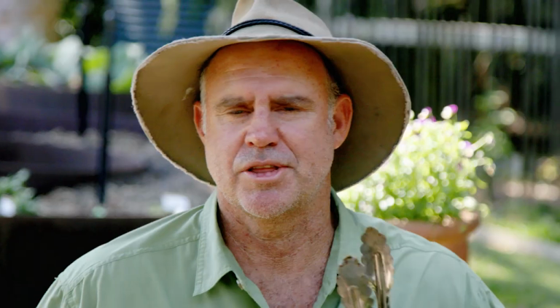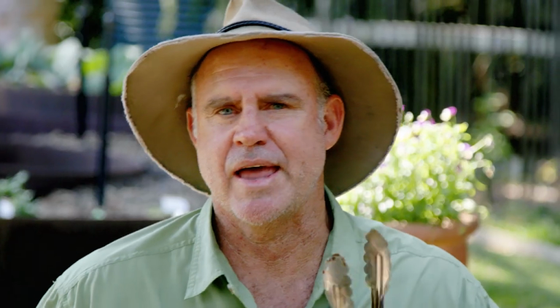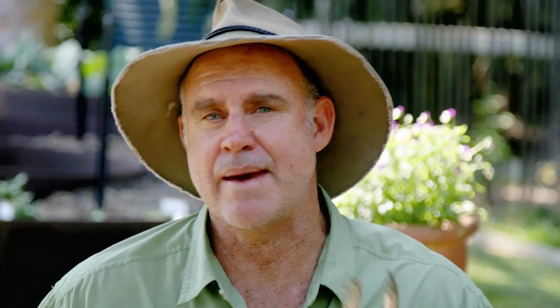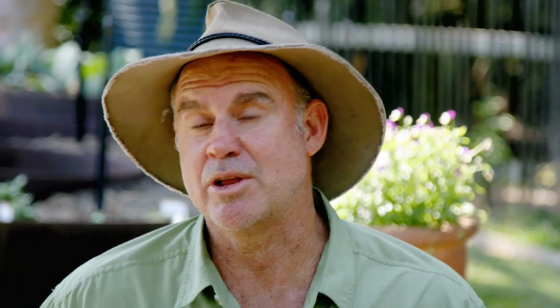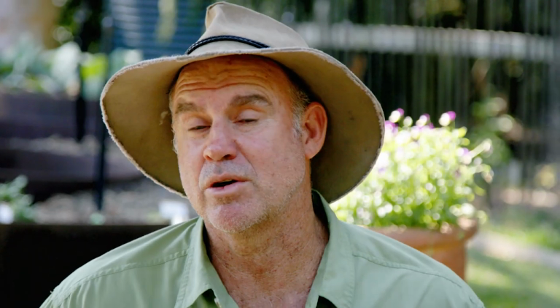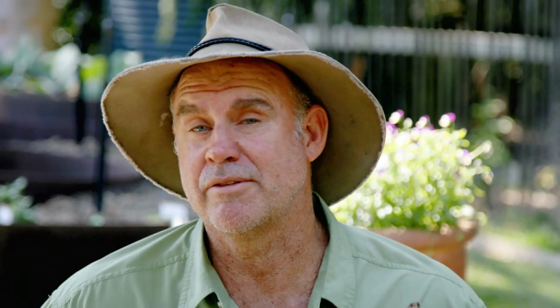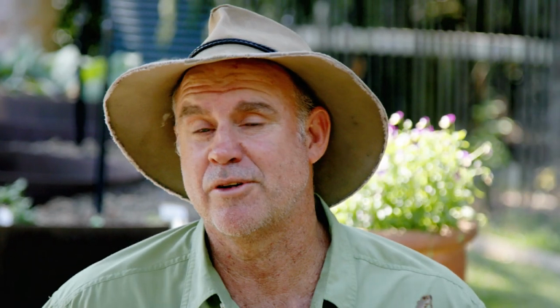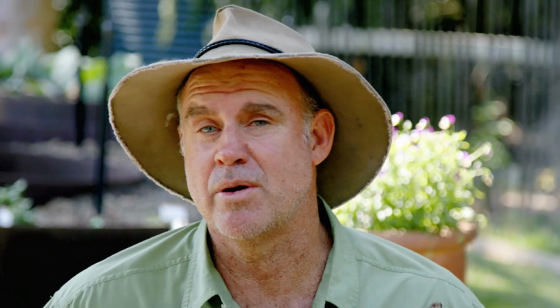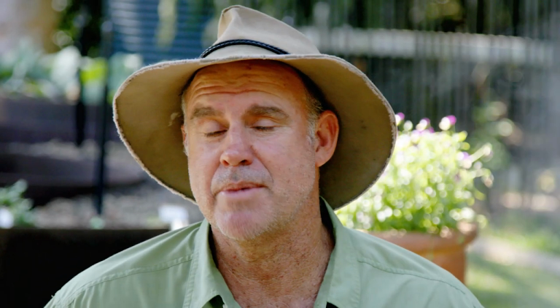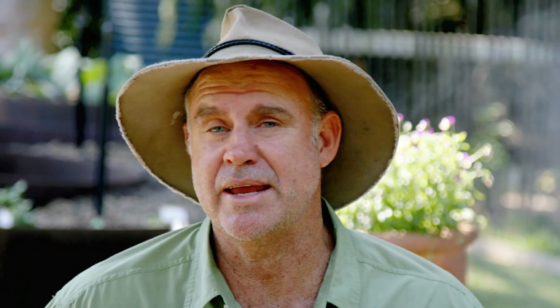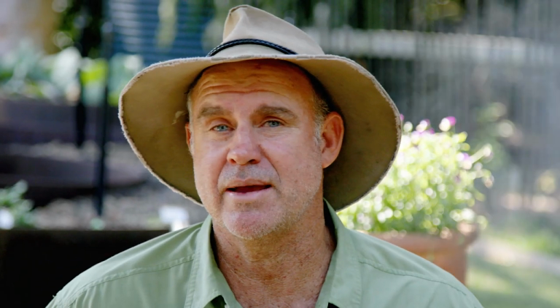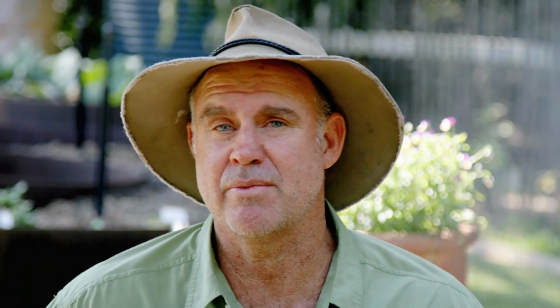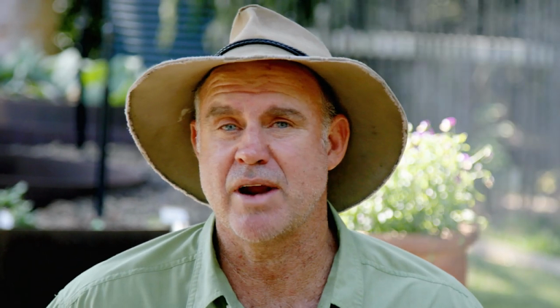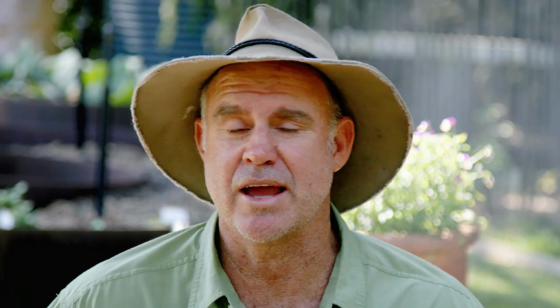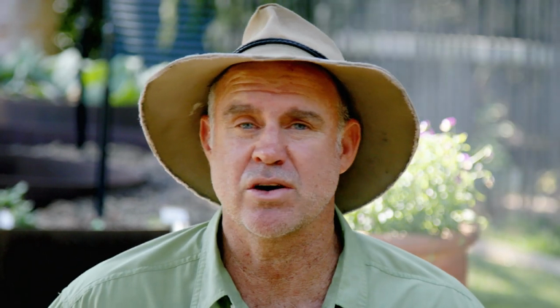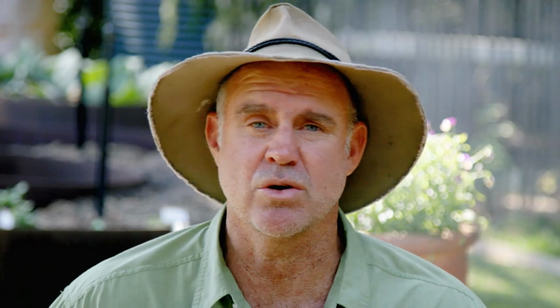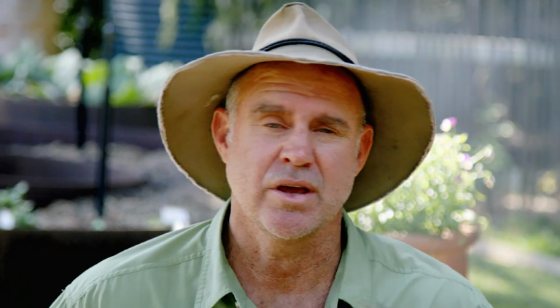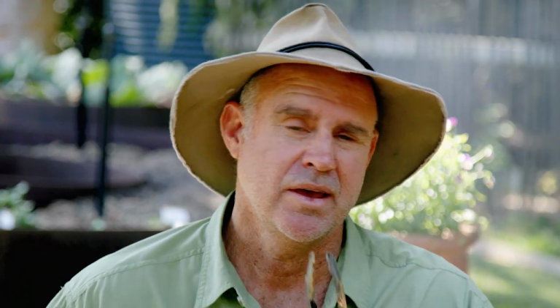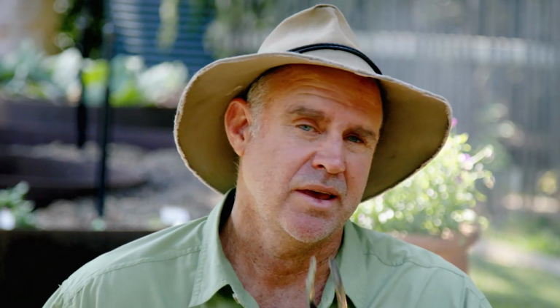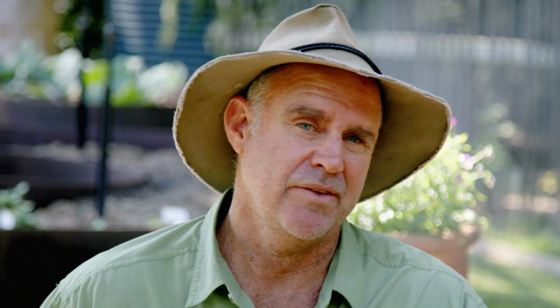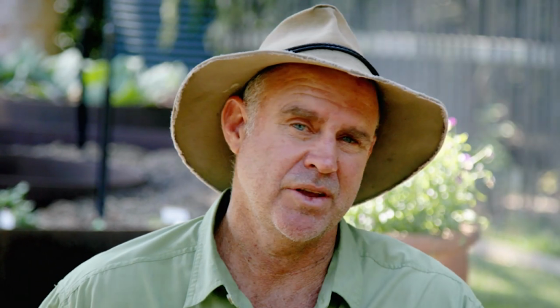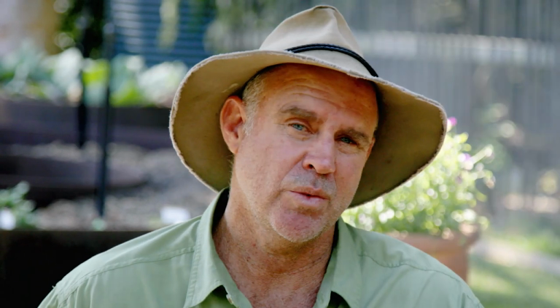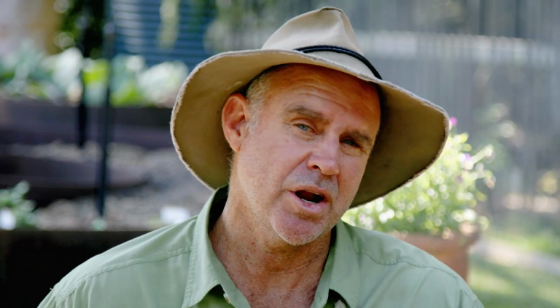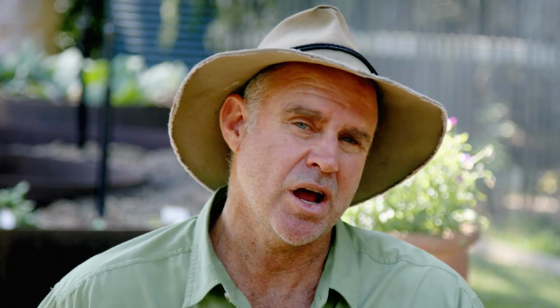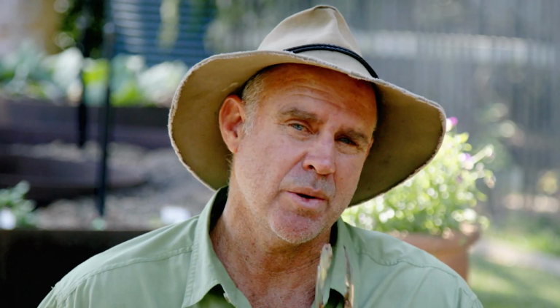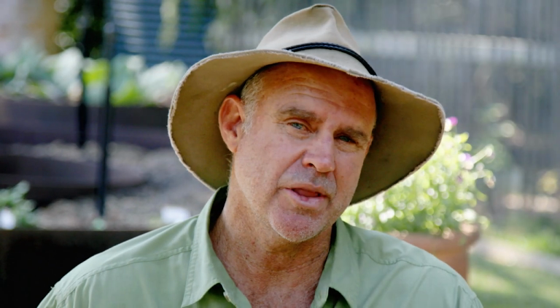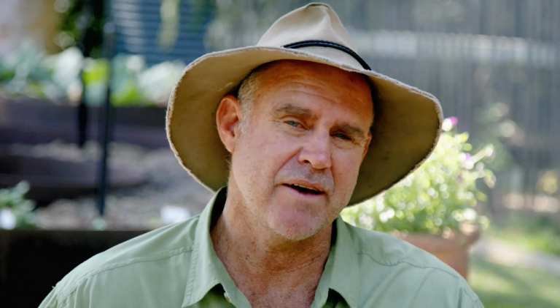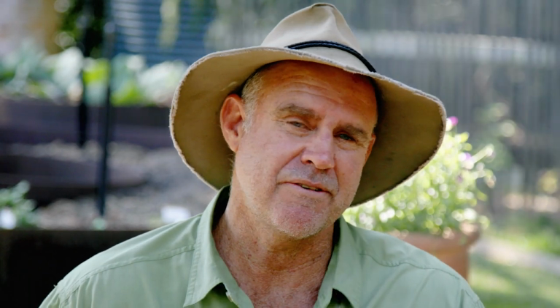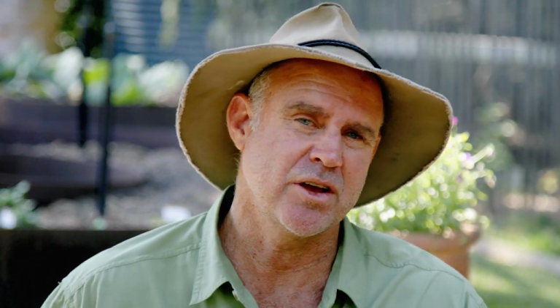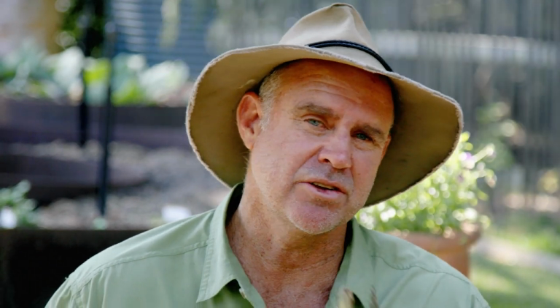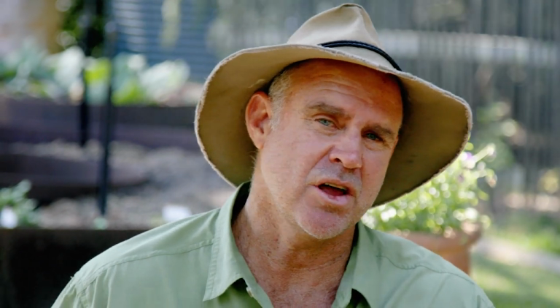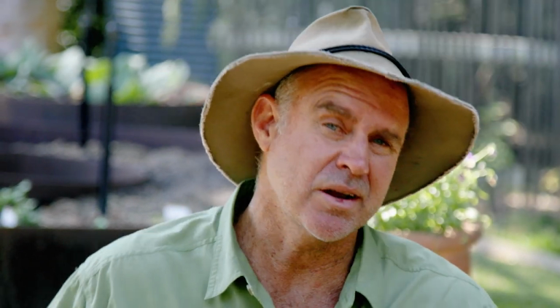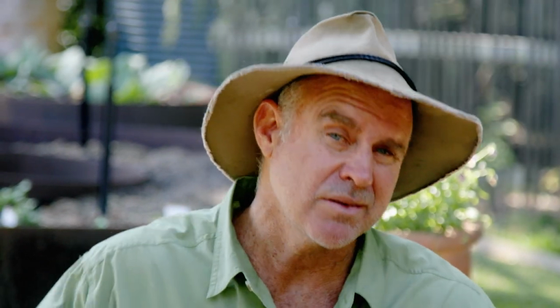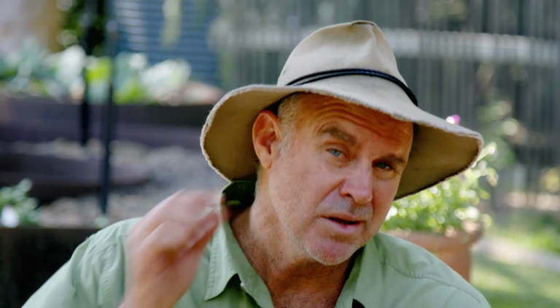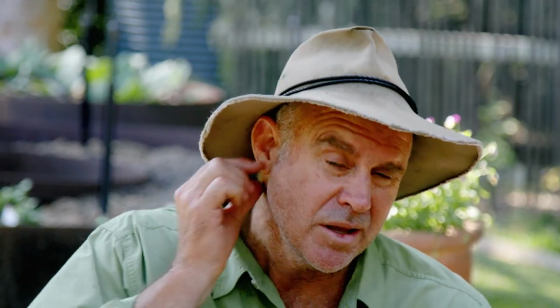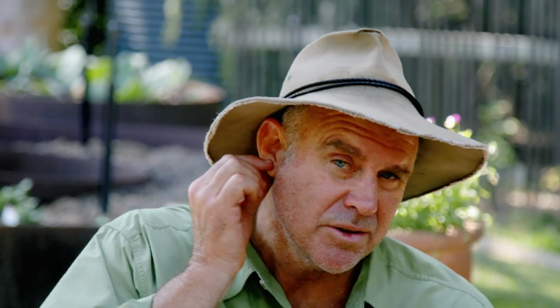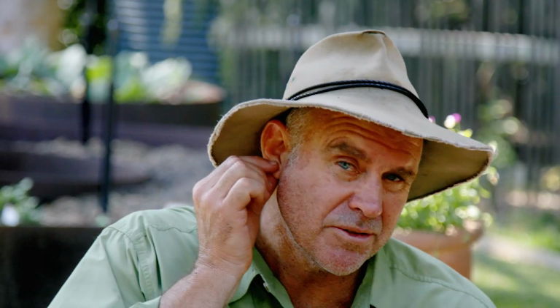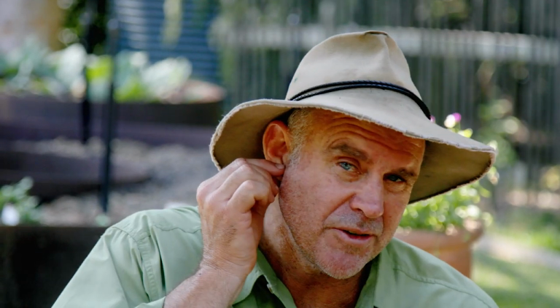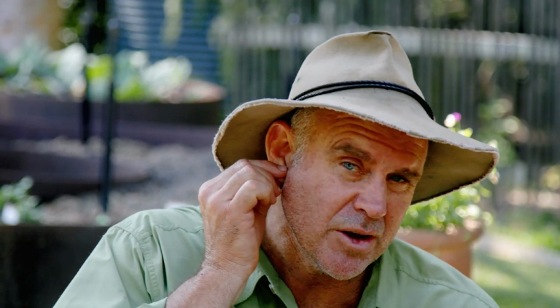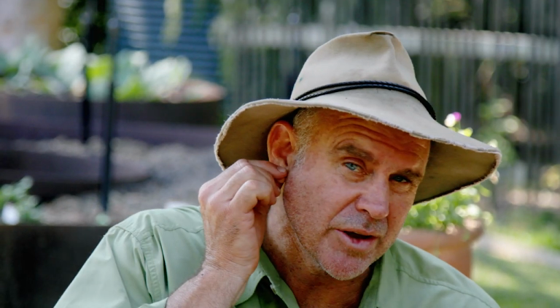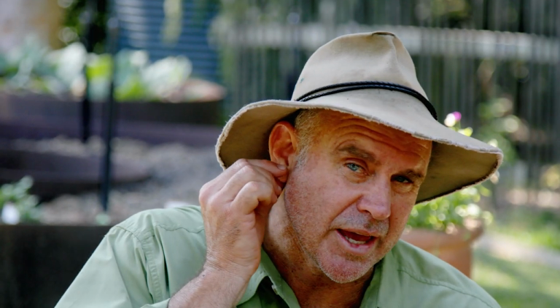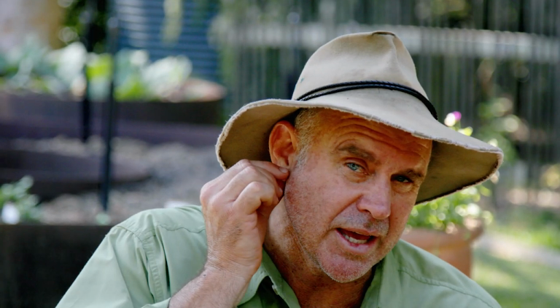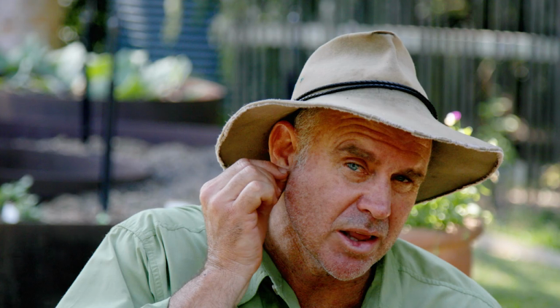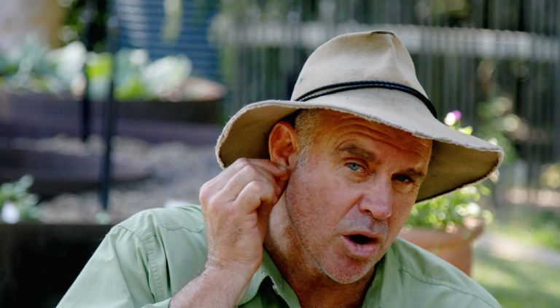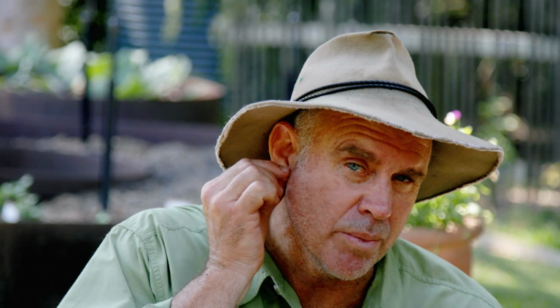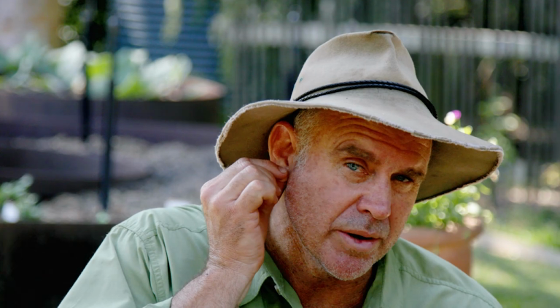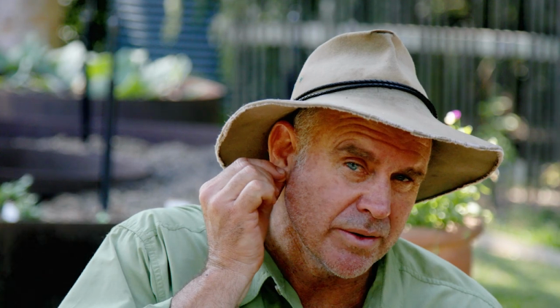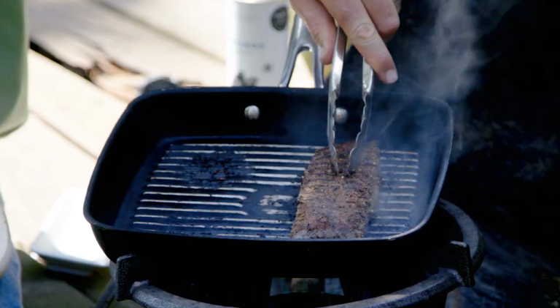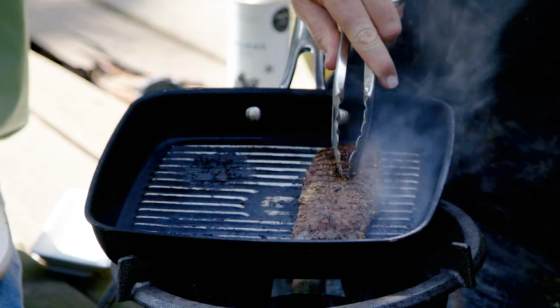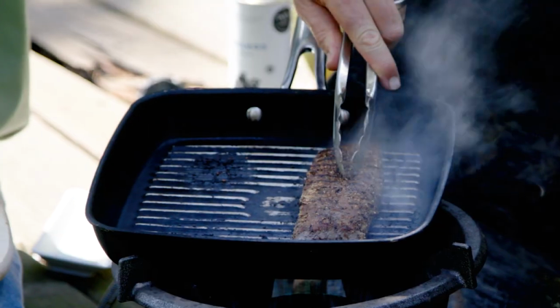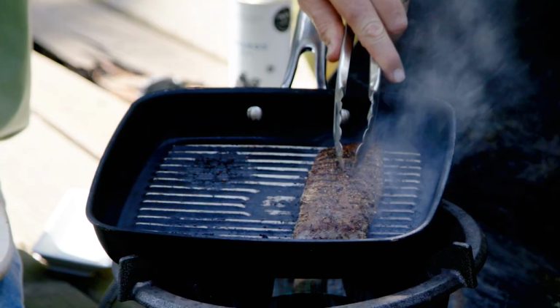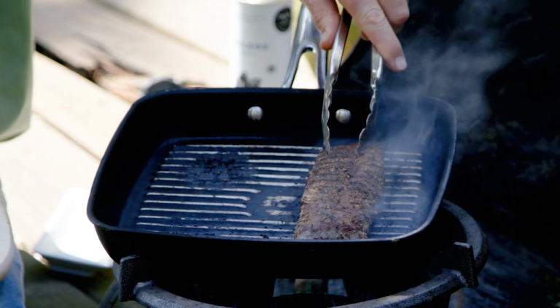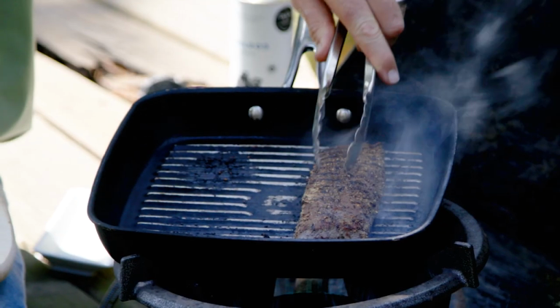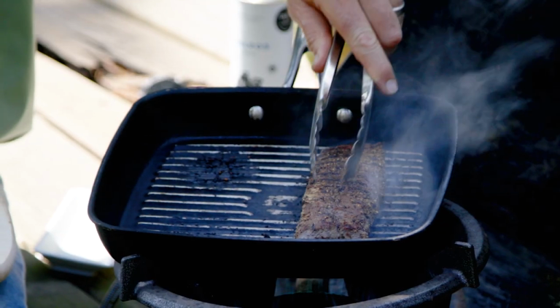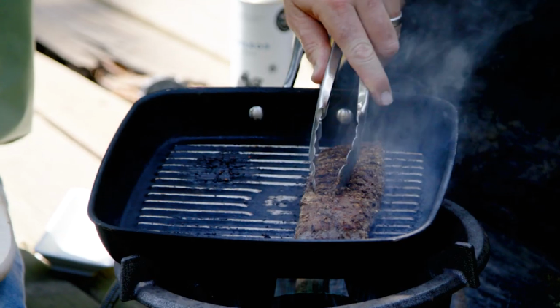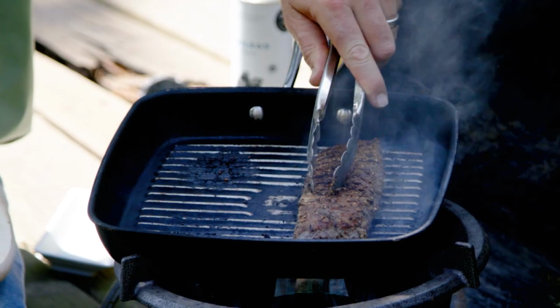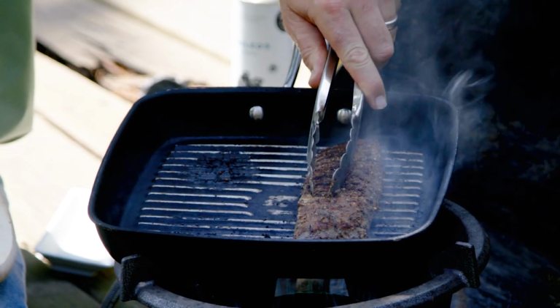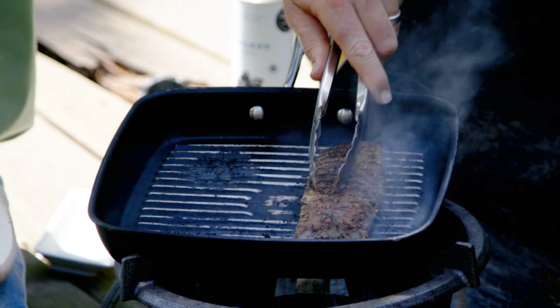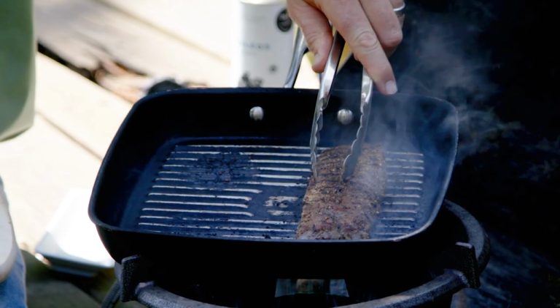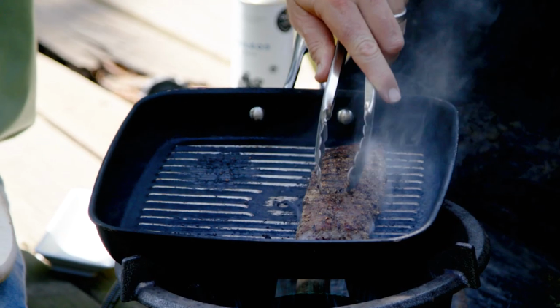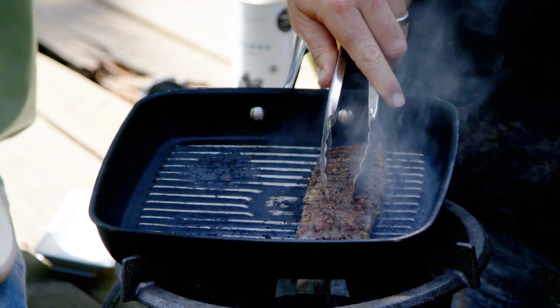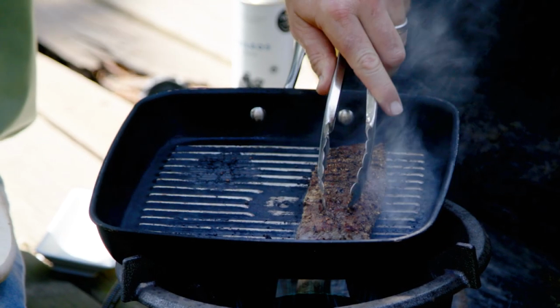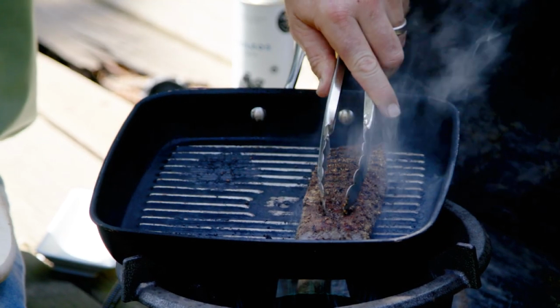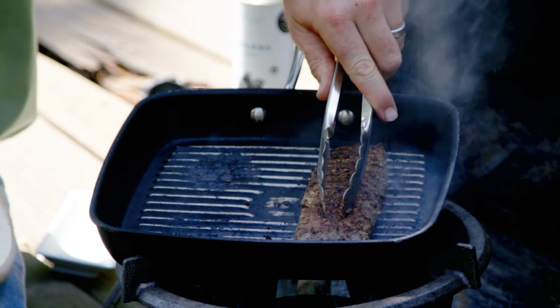With lamb, you're looking for a medium rare cook. If you want to know what that feels like, just feel your earlobe — it should have a kind of spring to it.